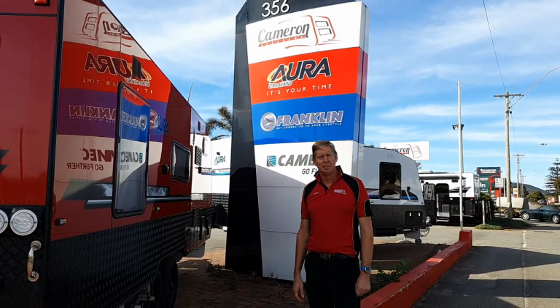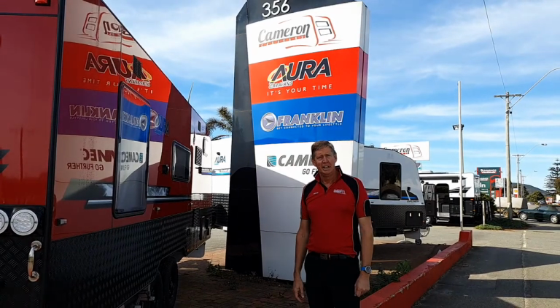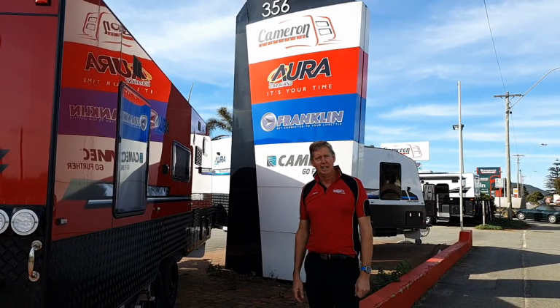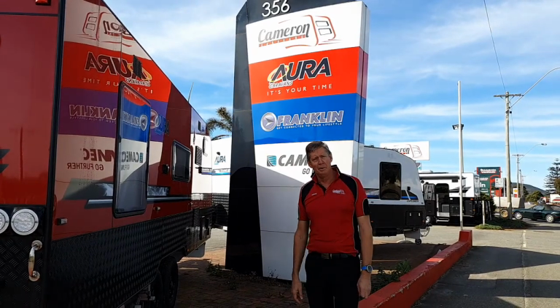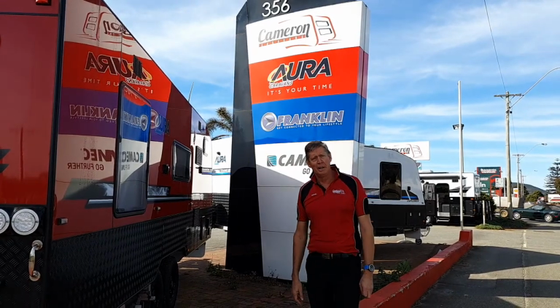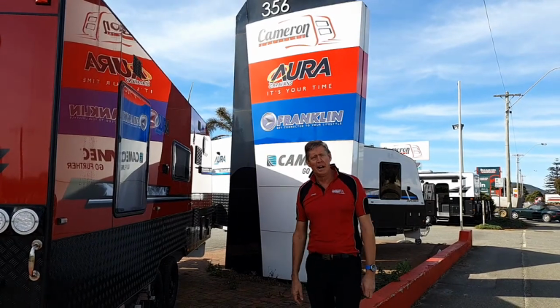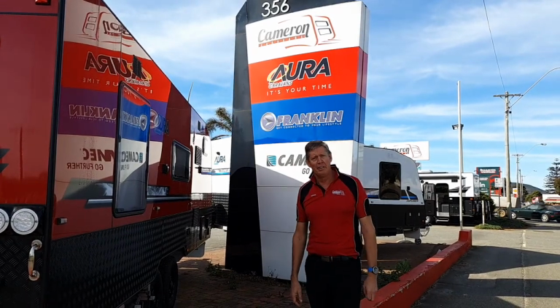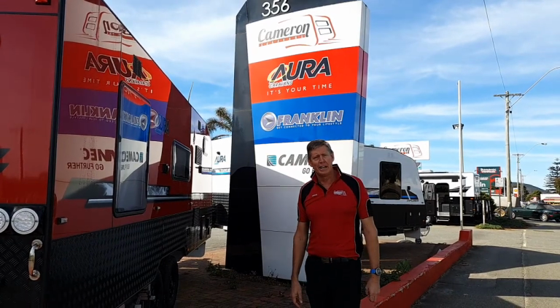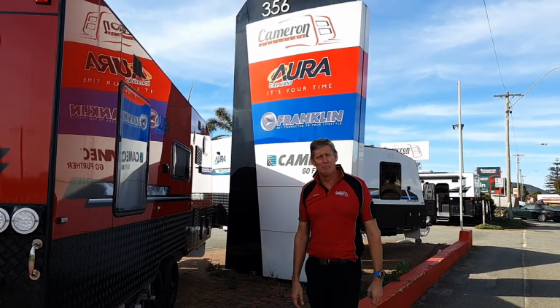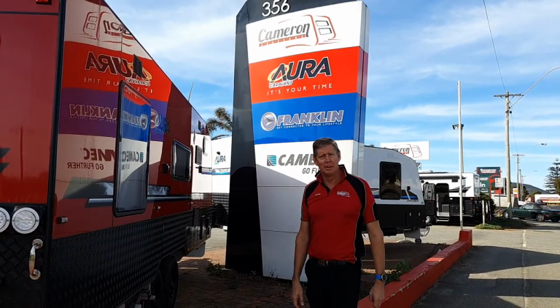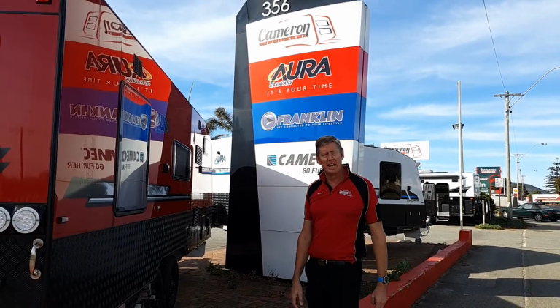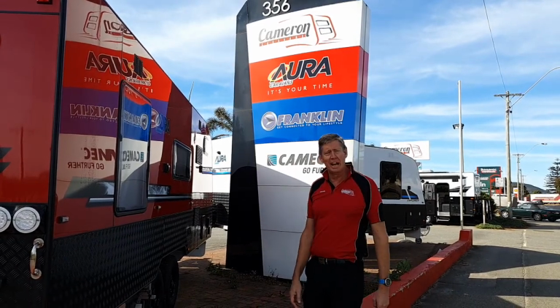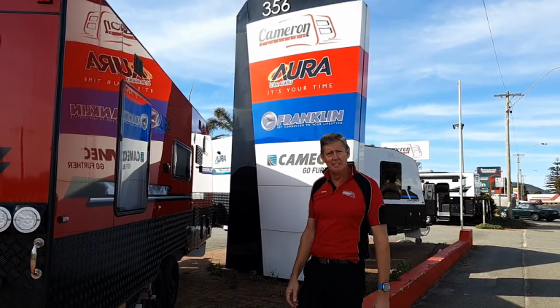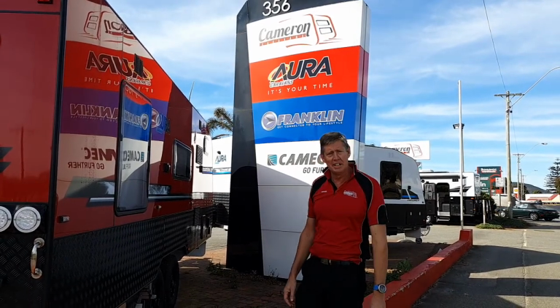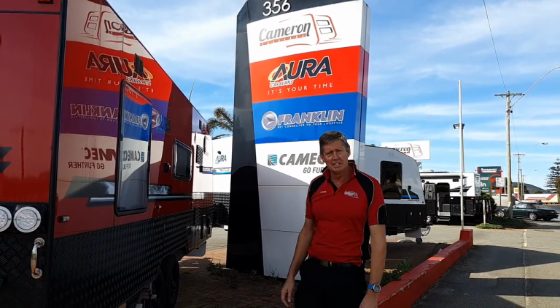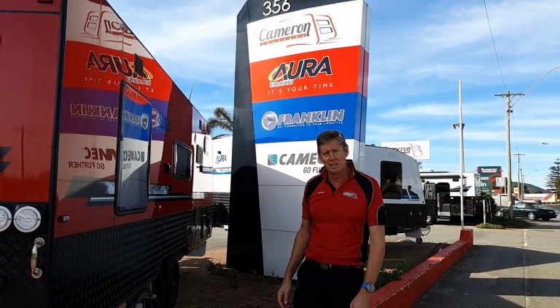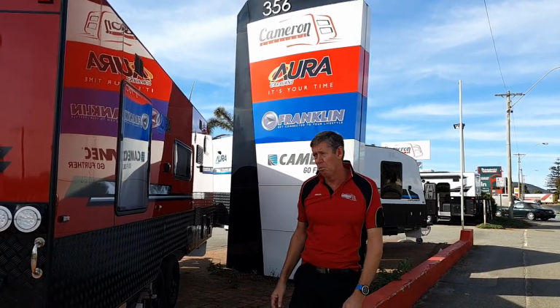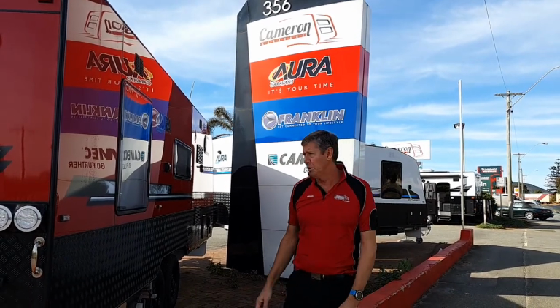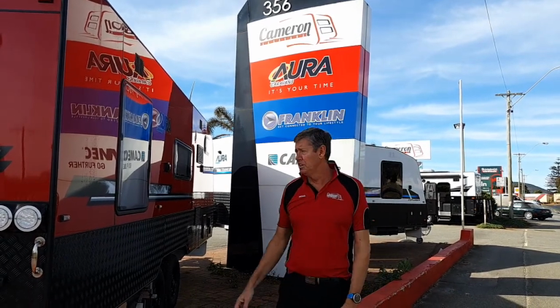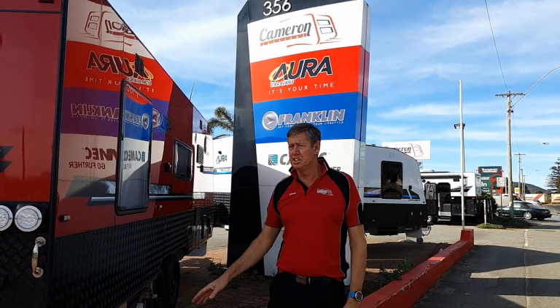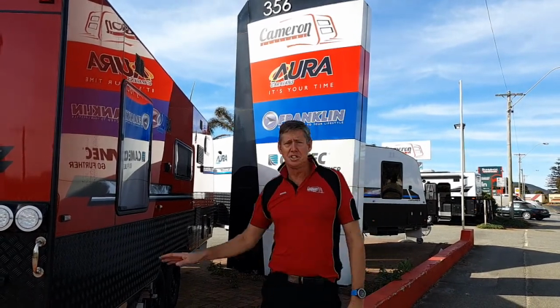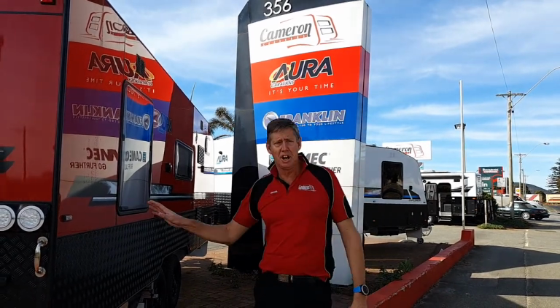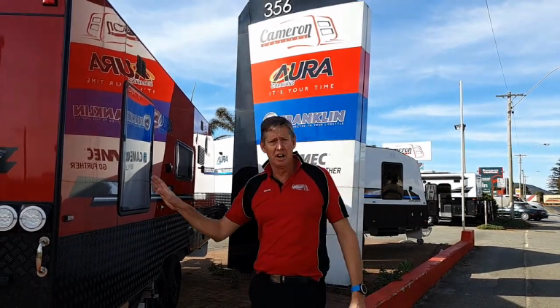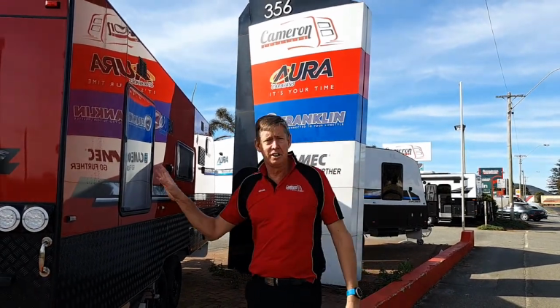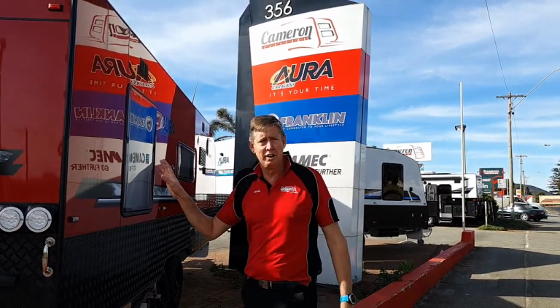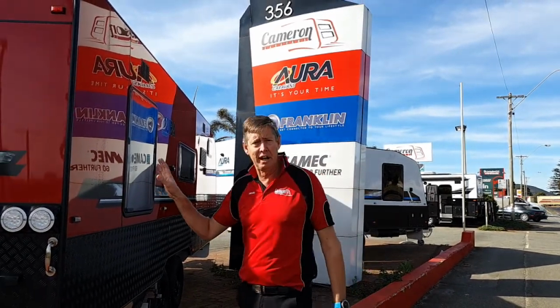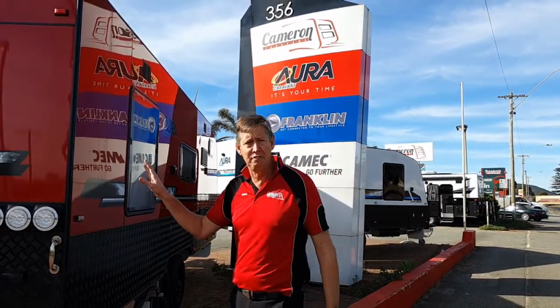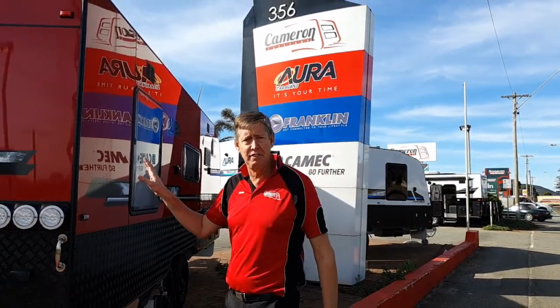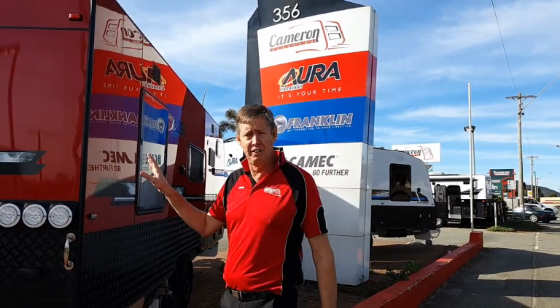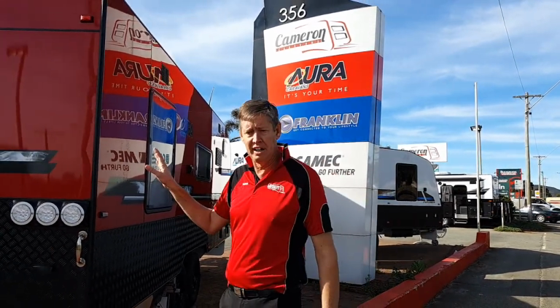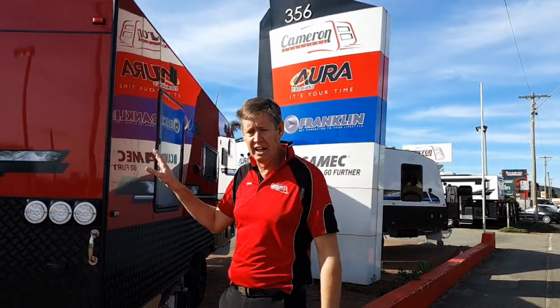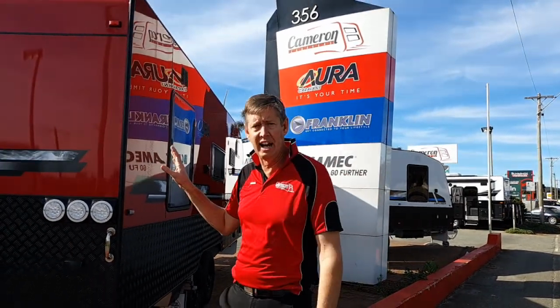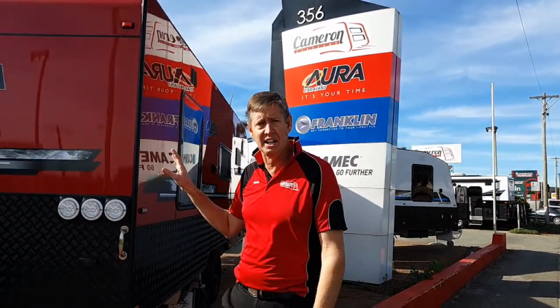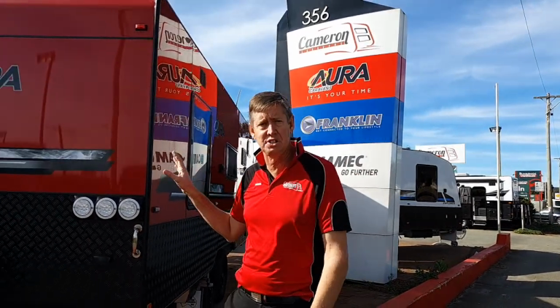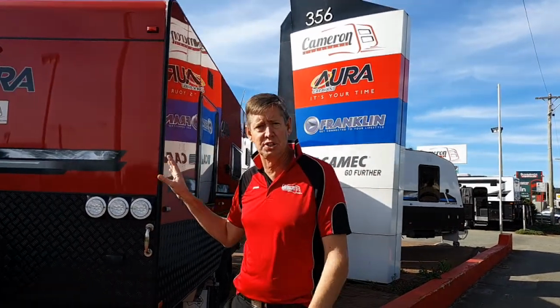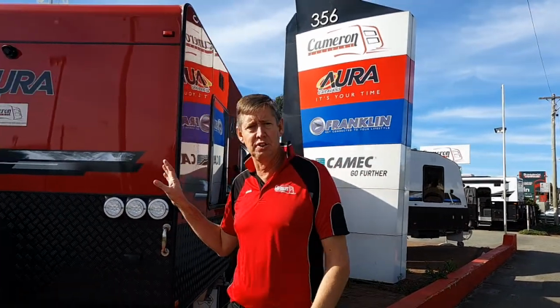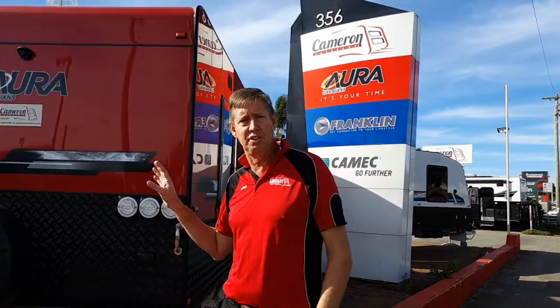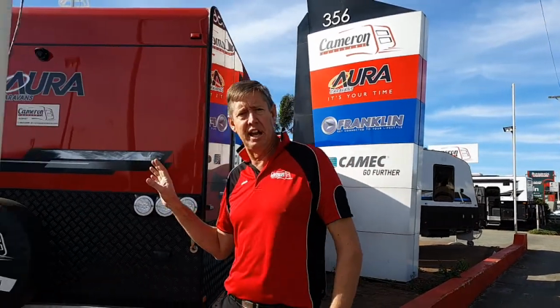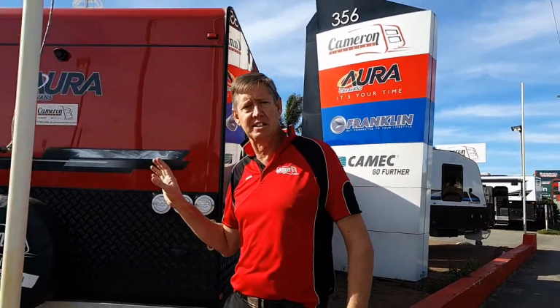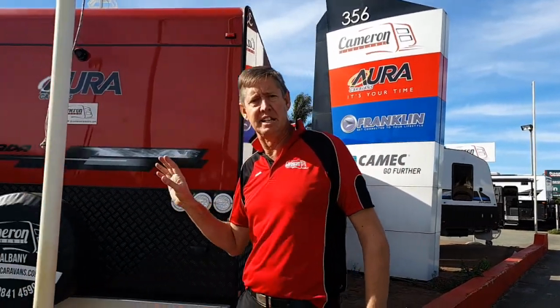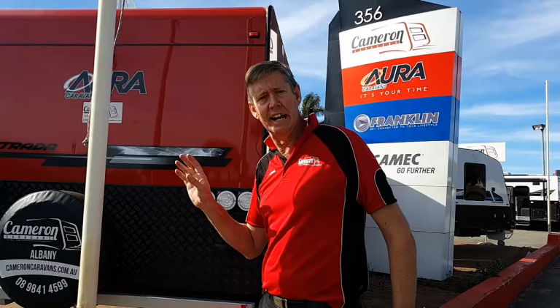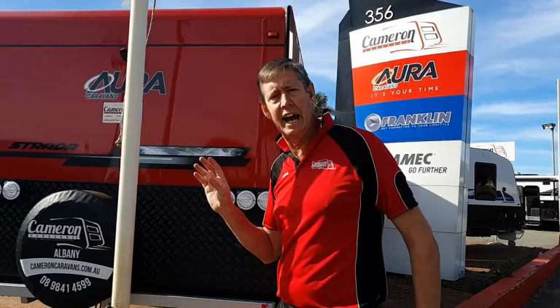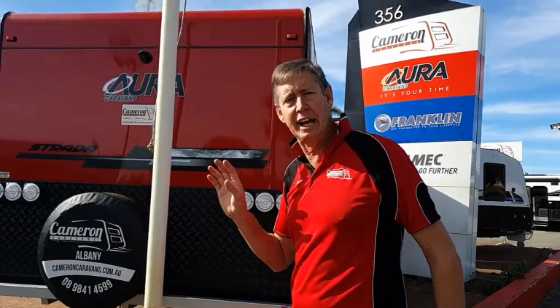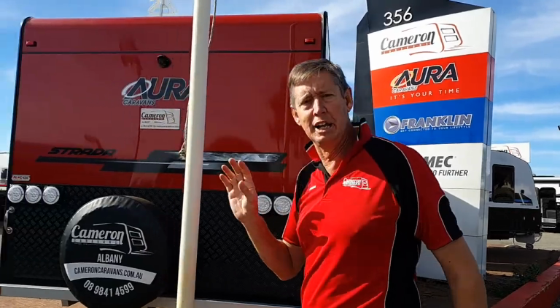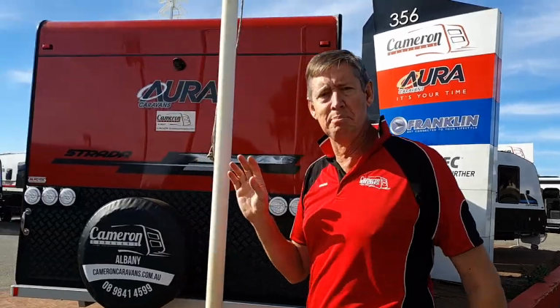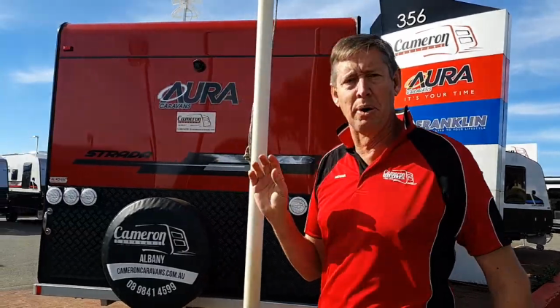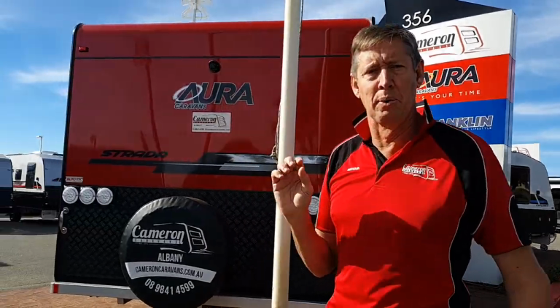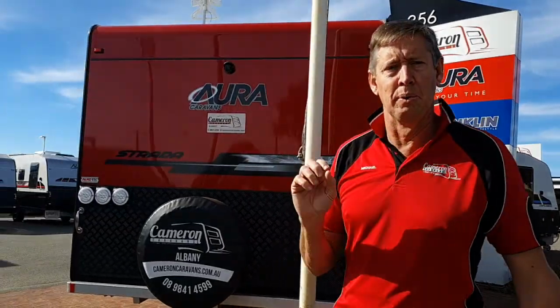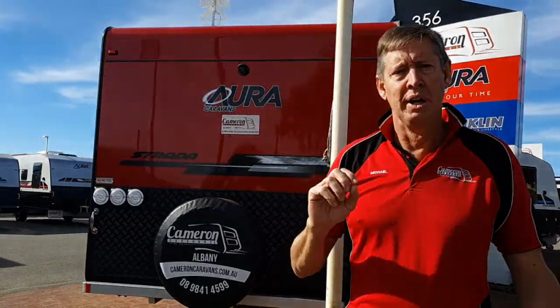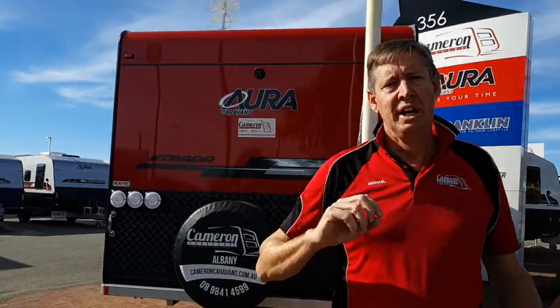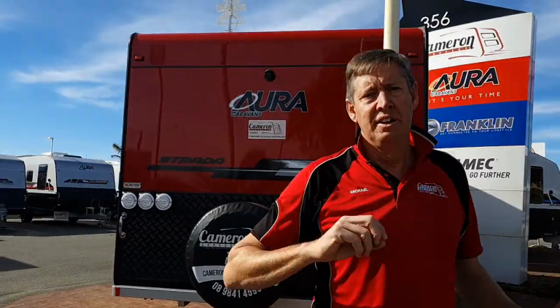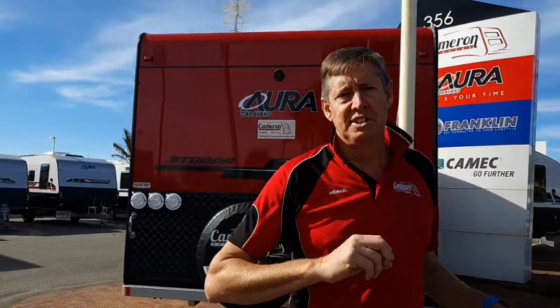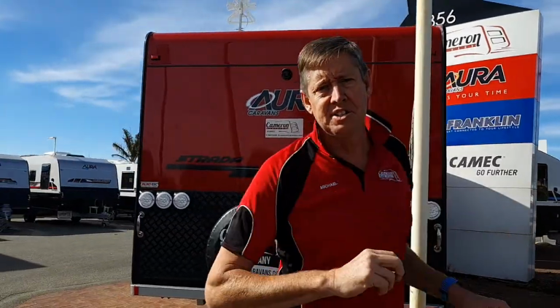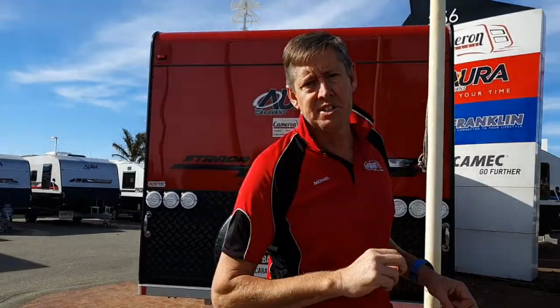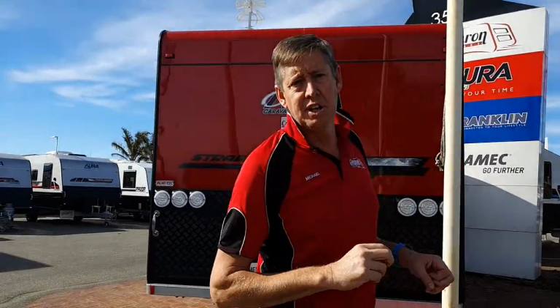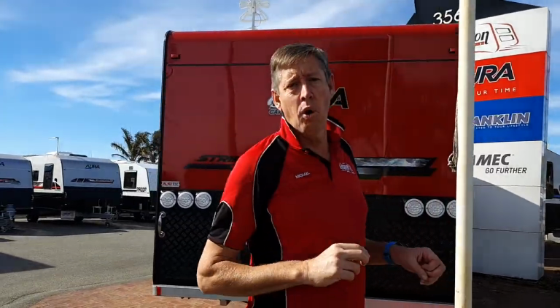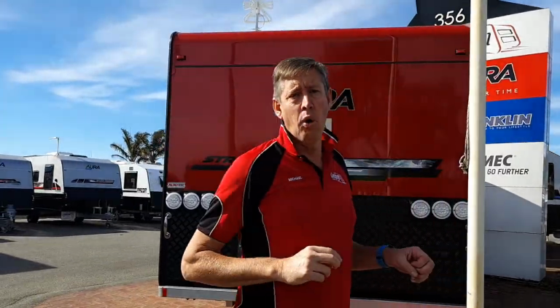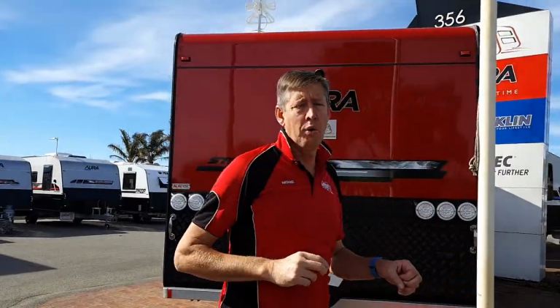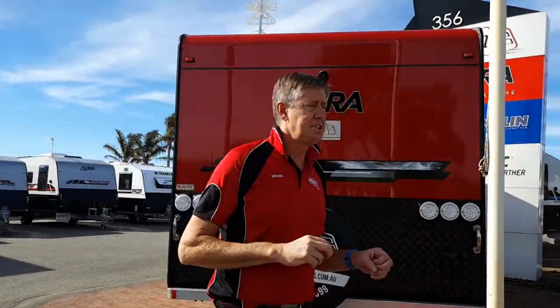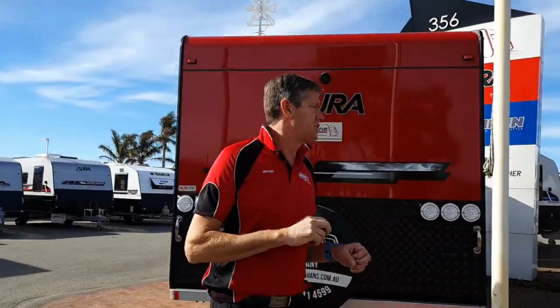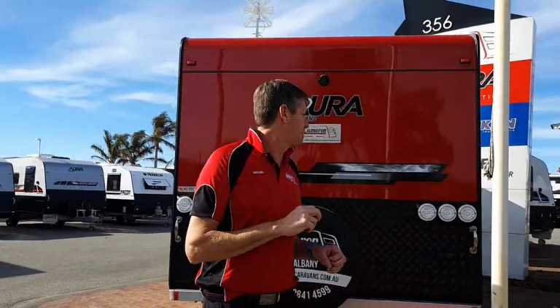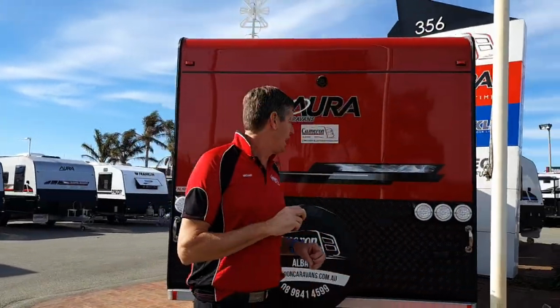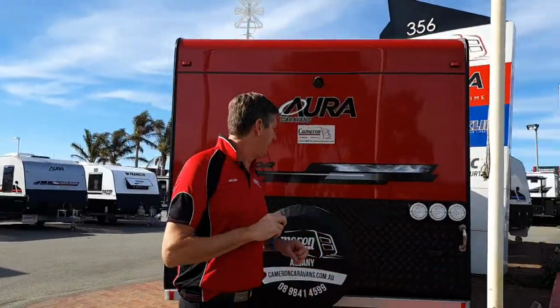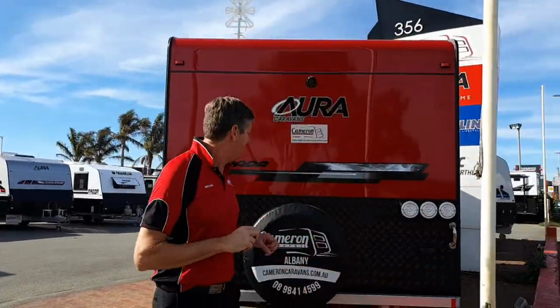Here we are at Cameron Caravans and I wanted to show you our very last 2018 model. This is an Aura Strata.